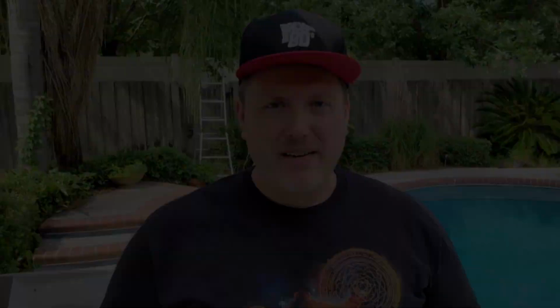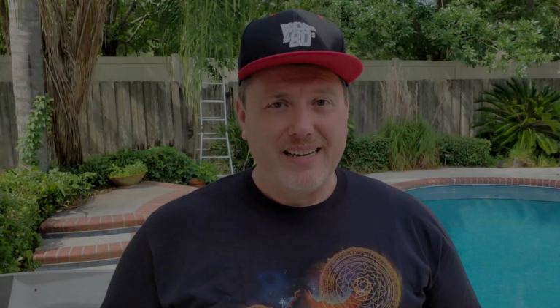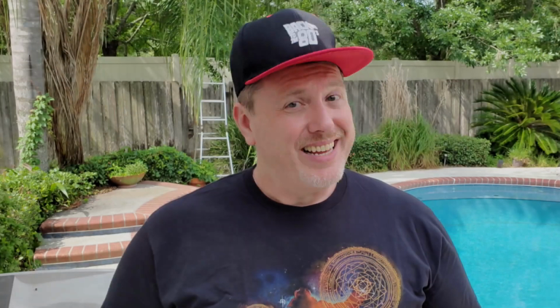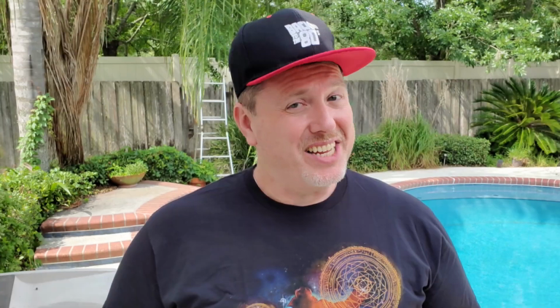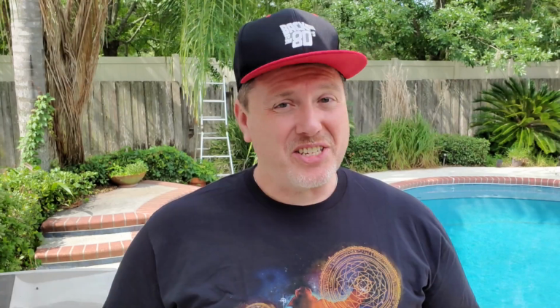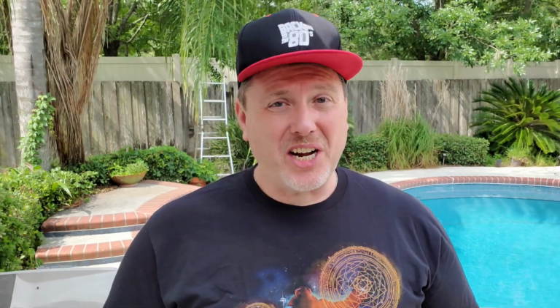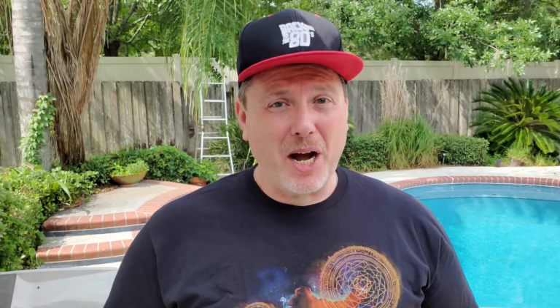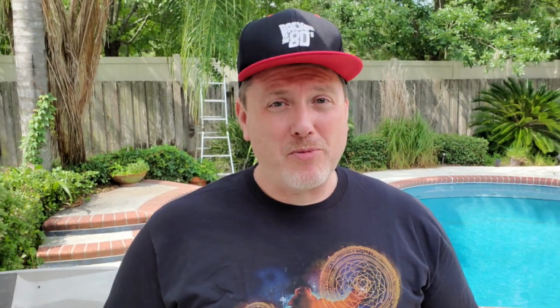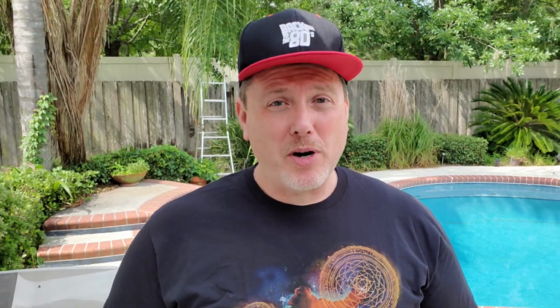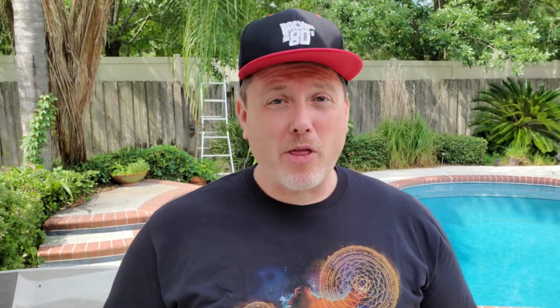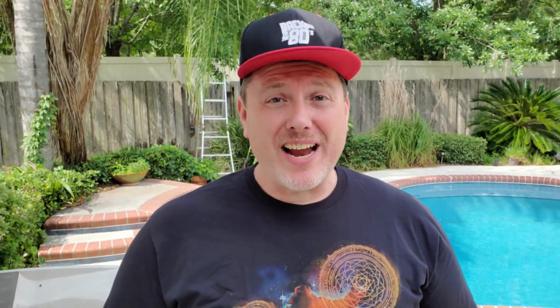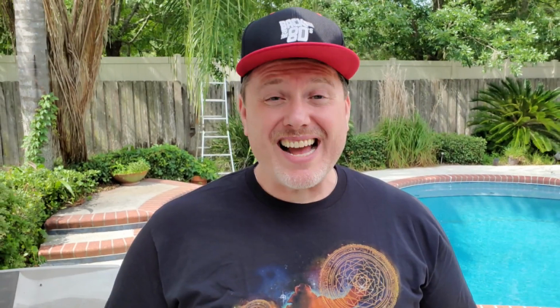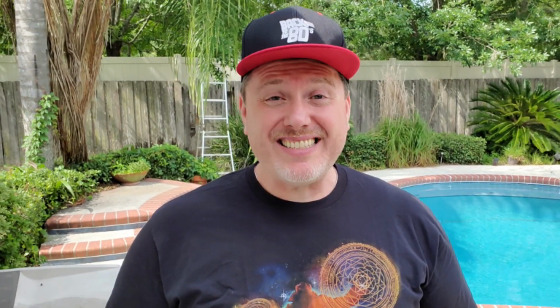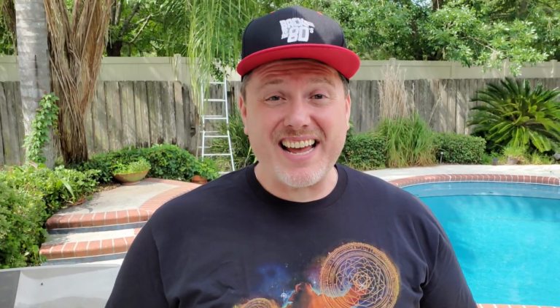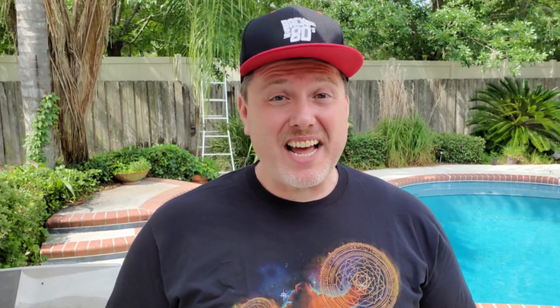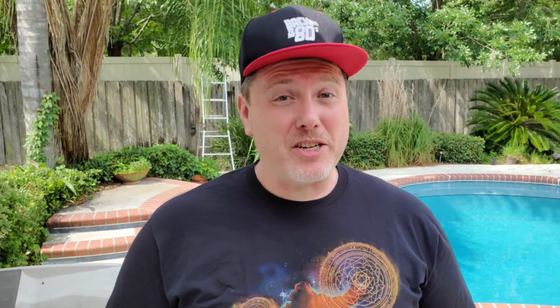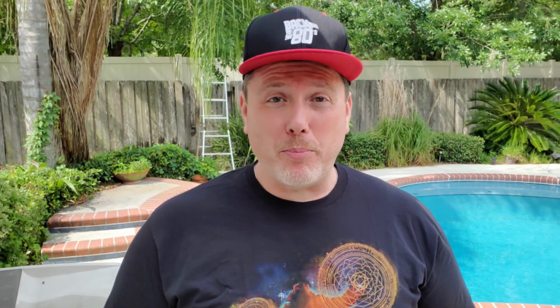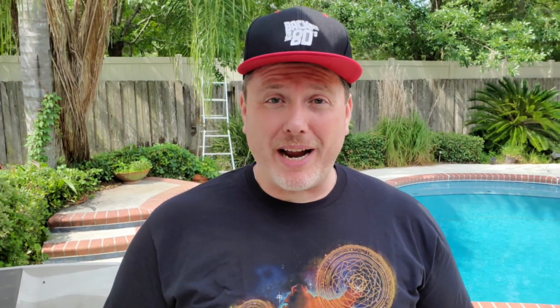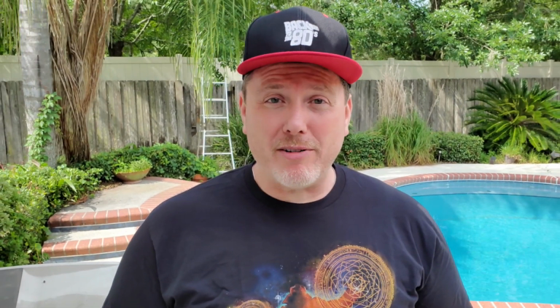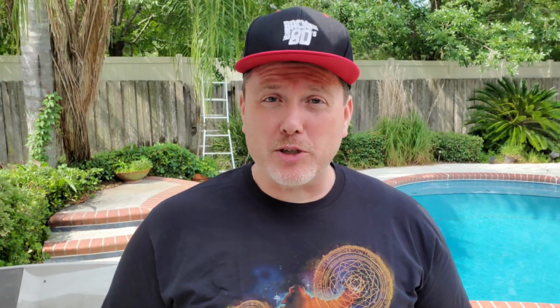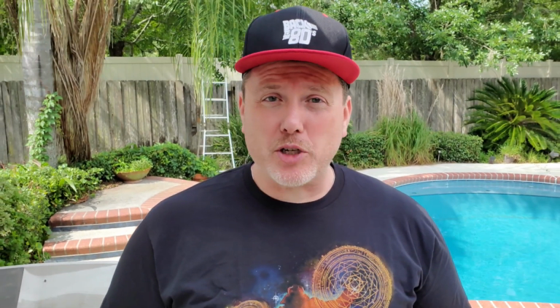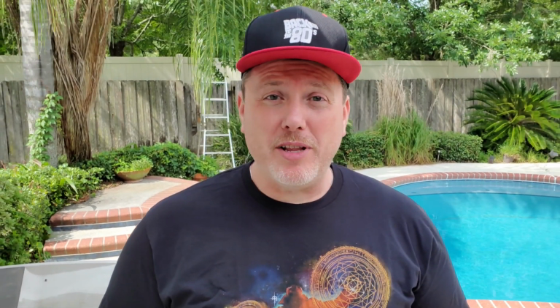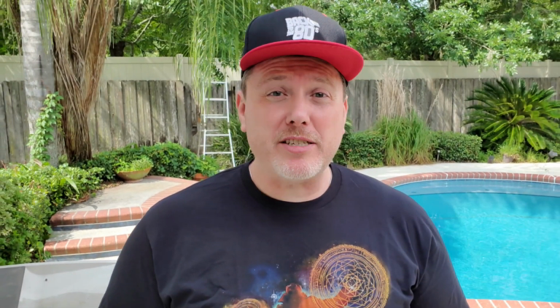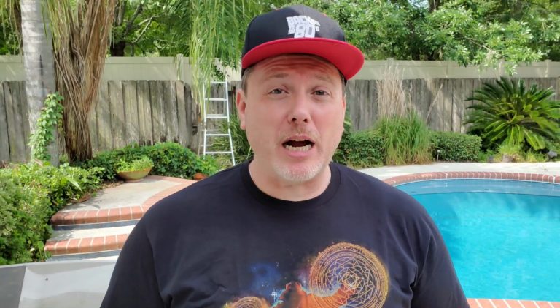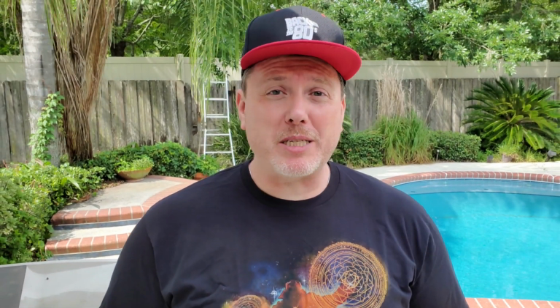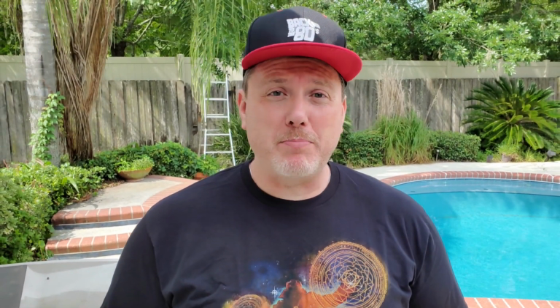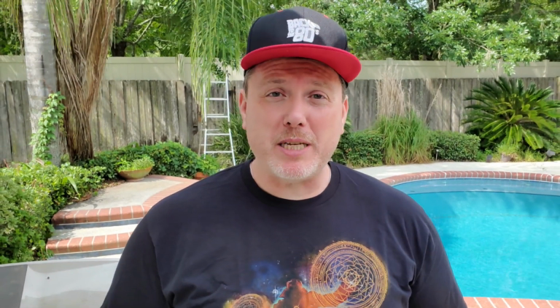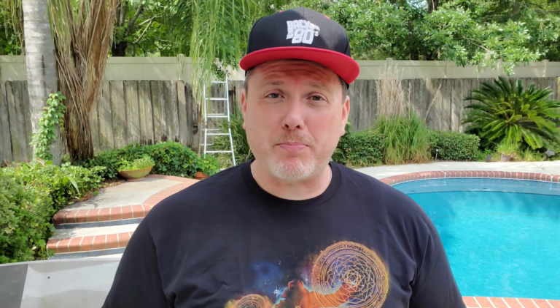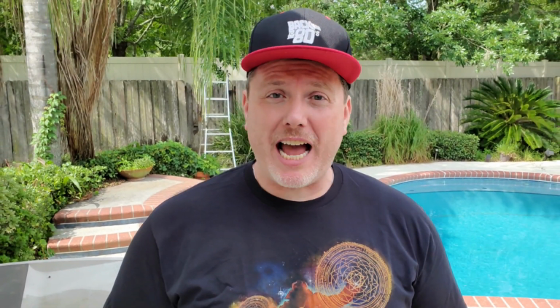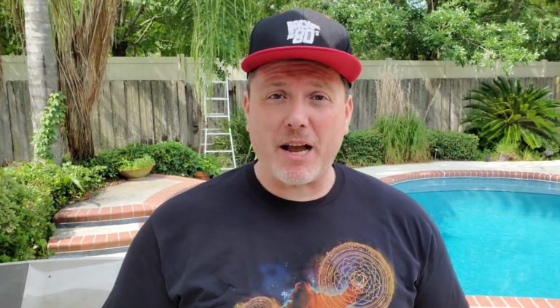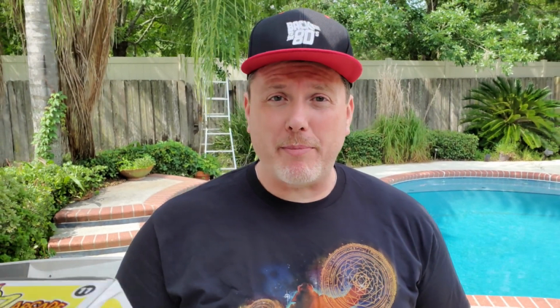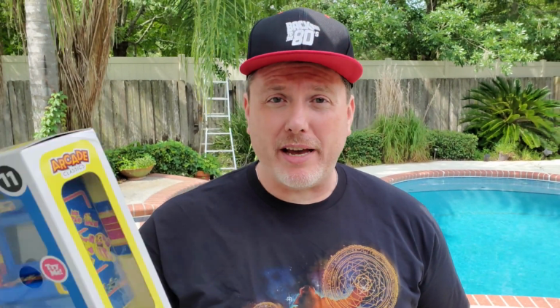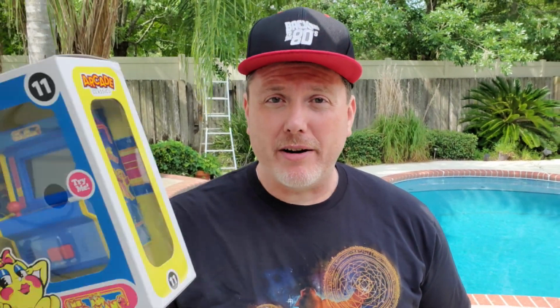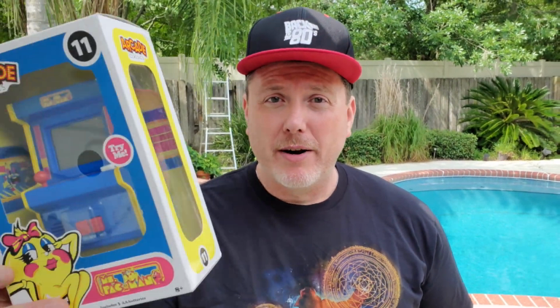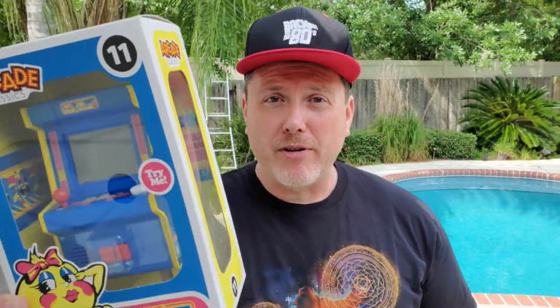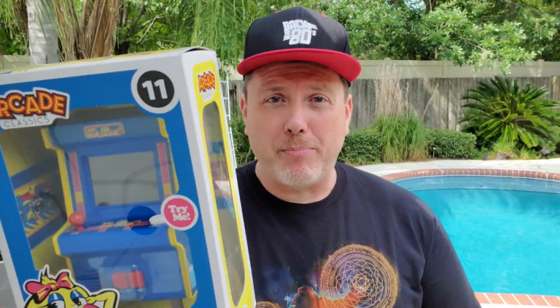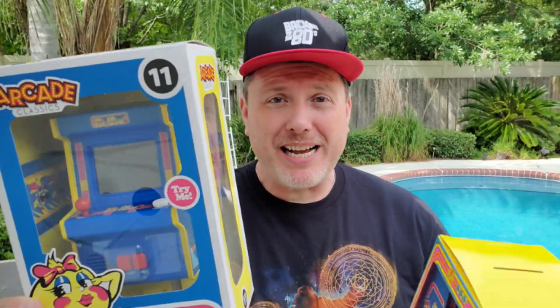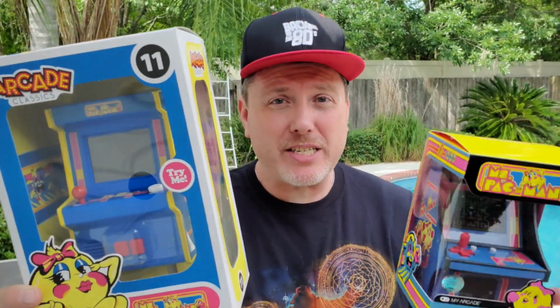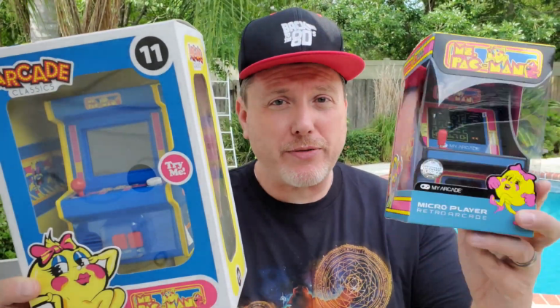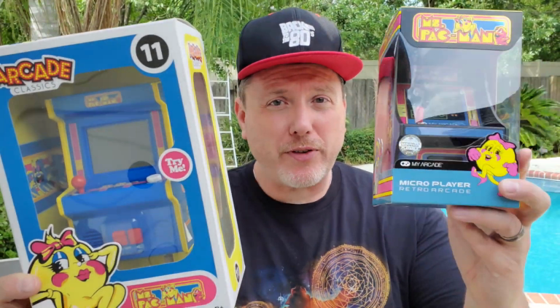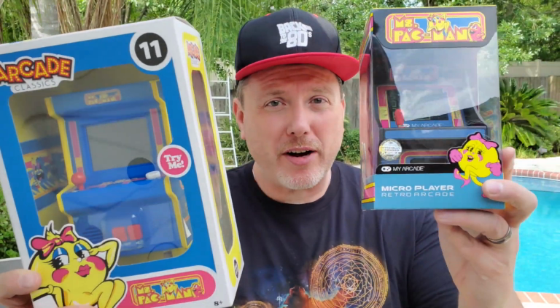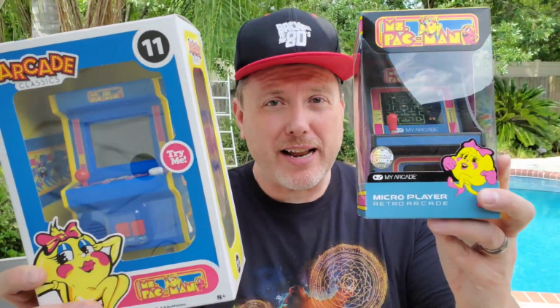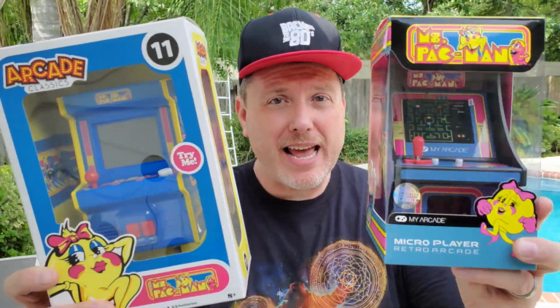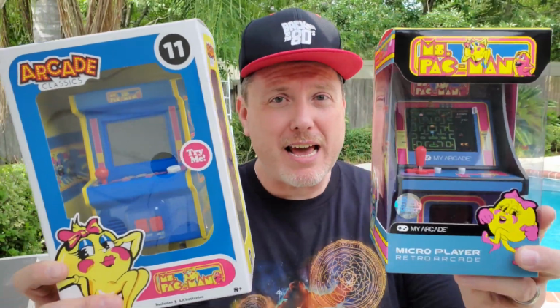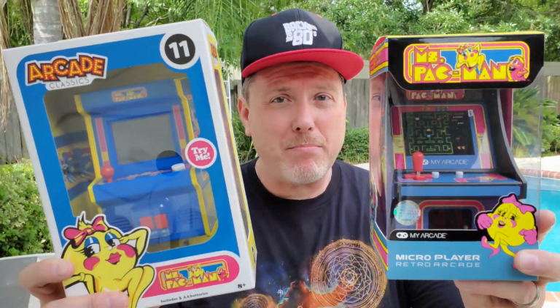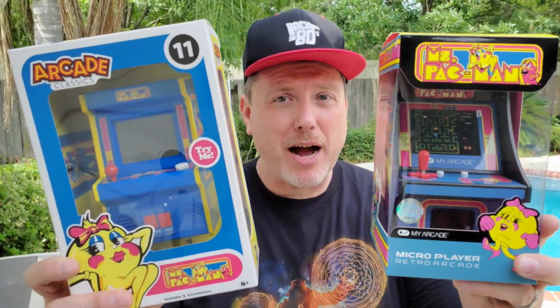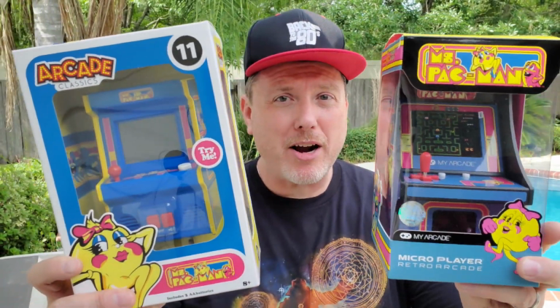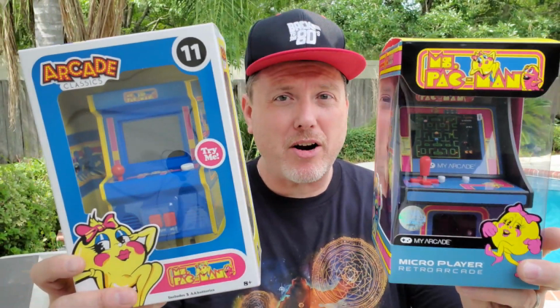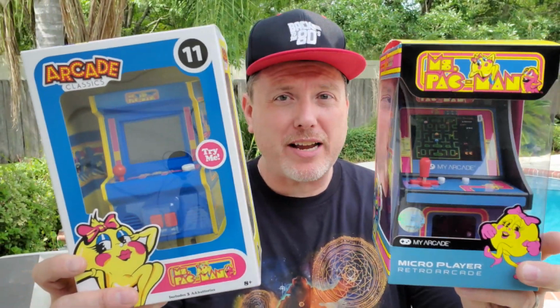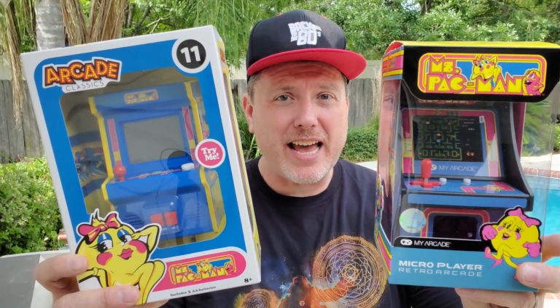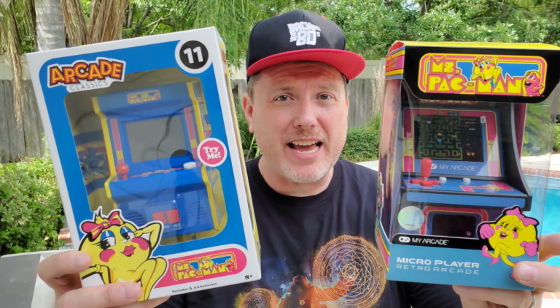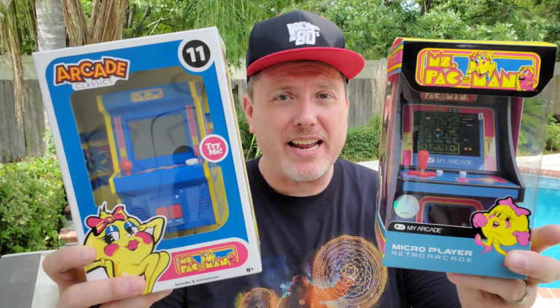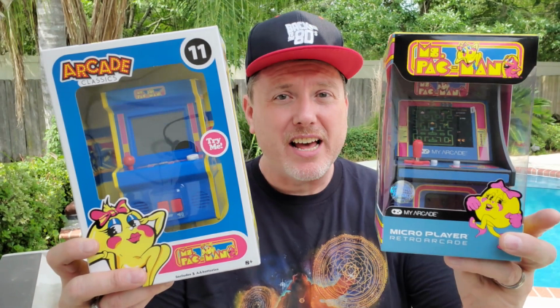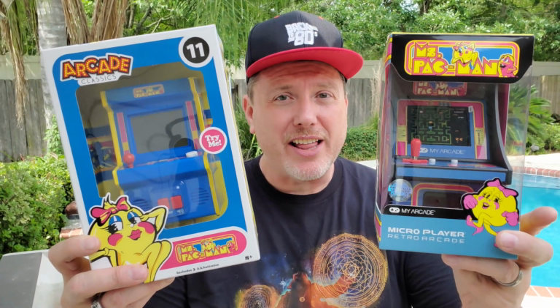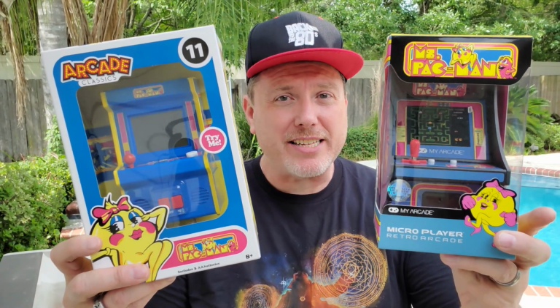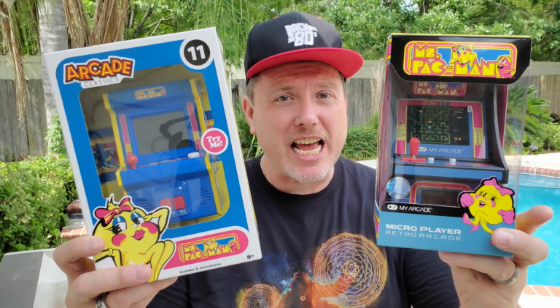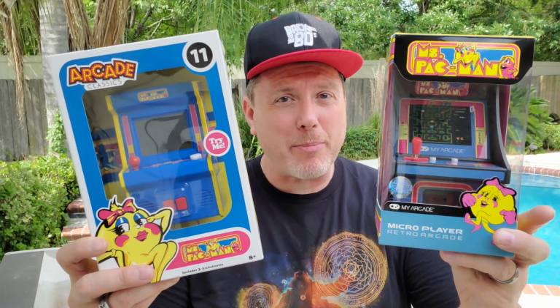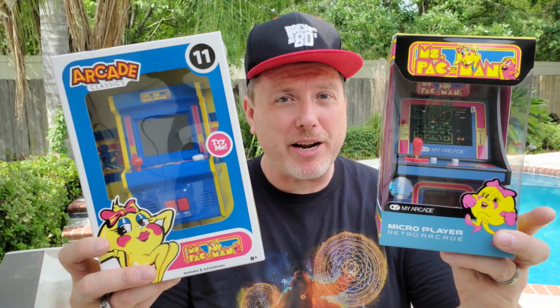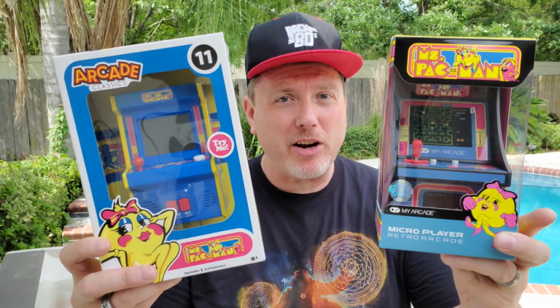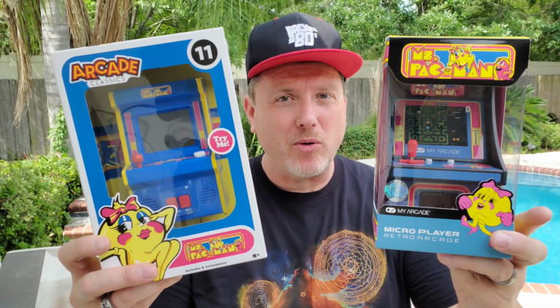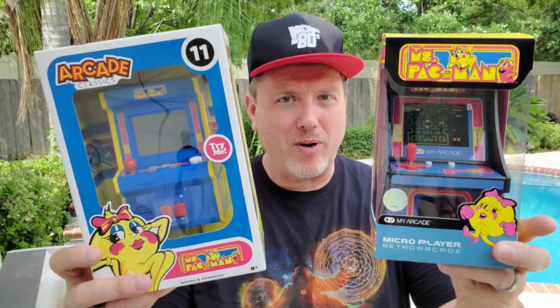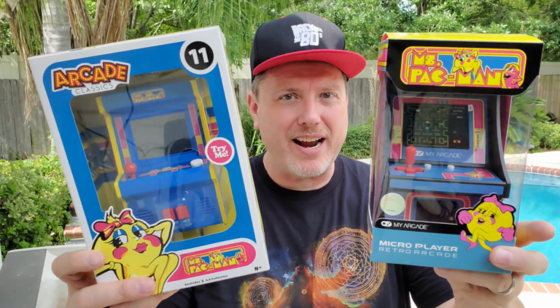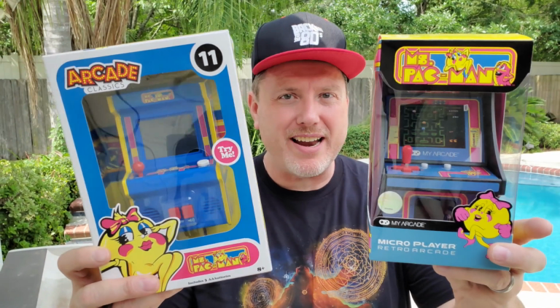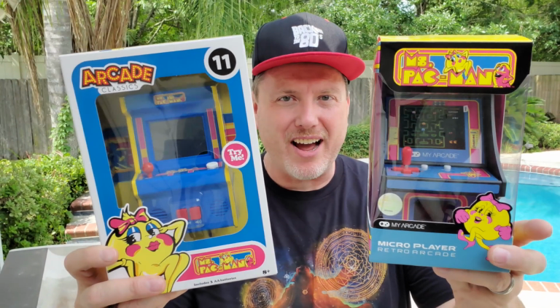It's time for another head-to-head comparison. This time it's Miss Pac-Man from Basic Fun and My Arcade.